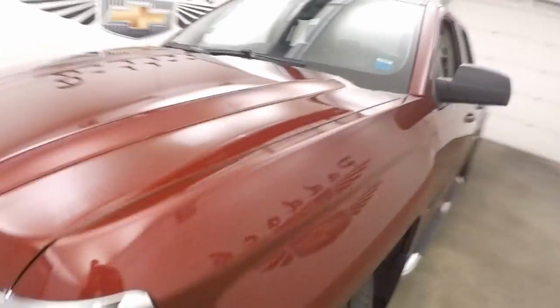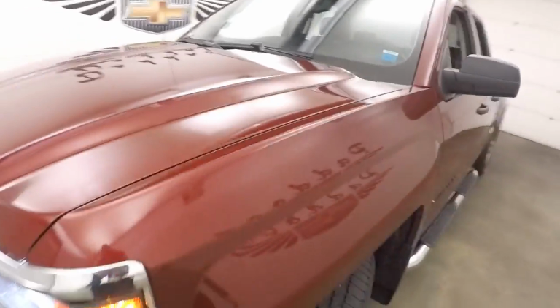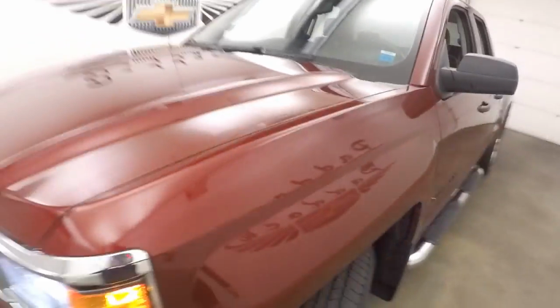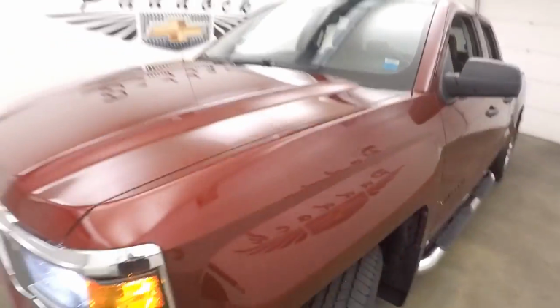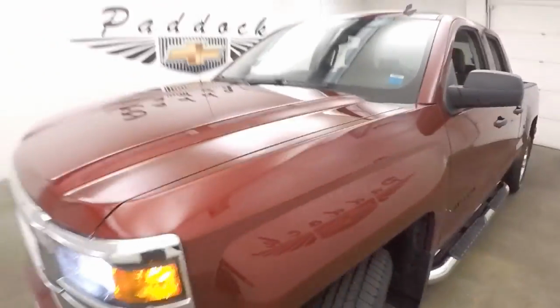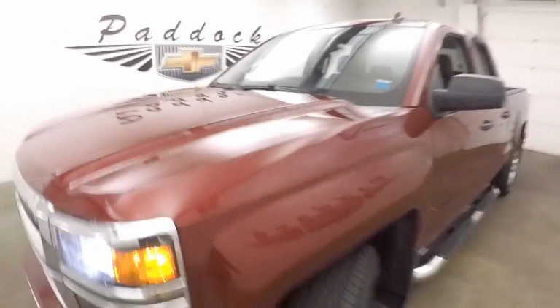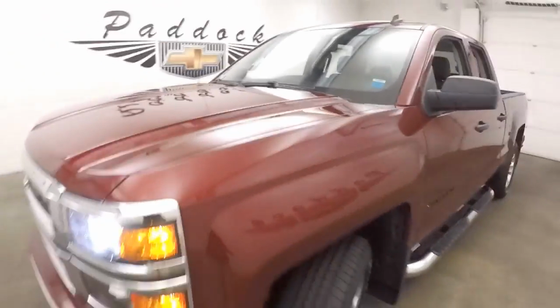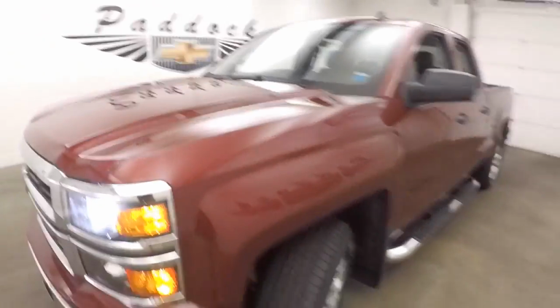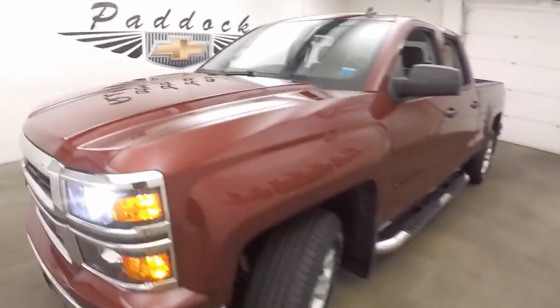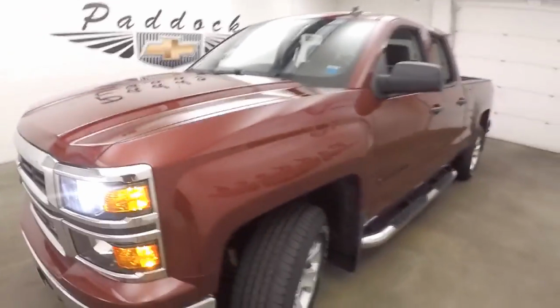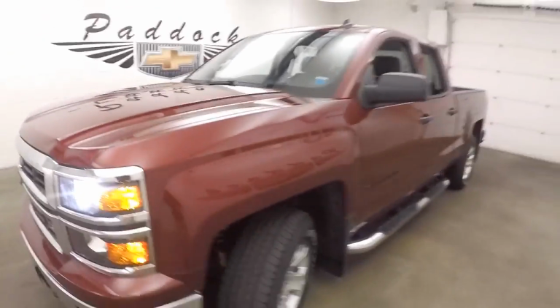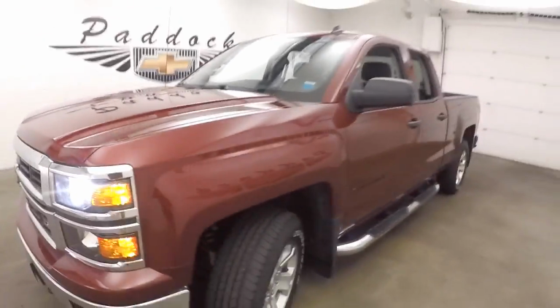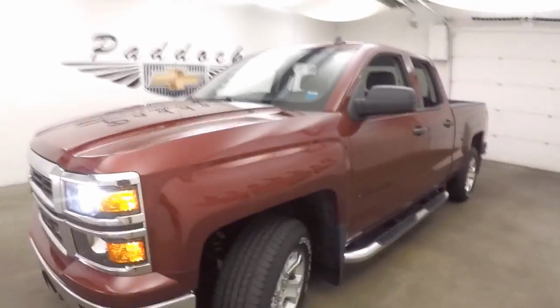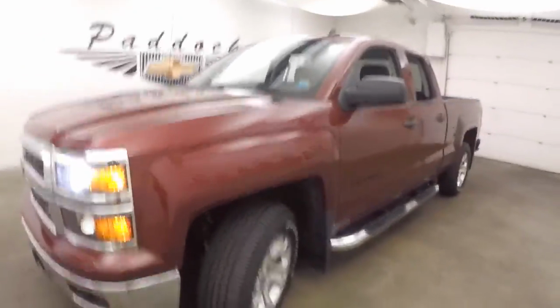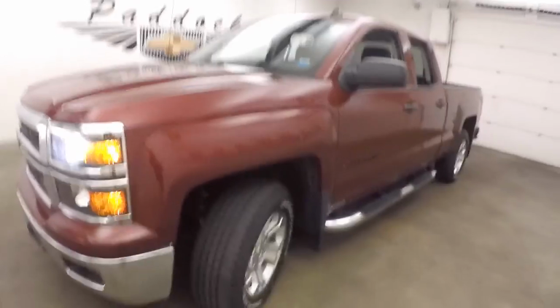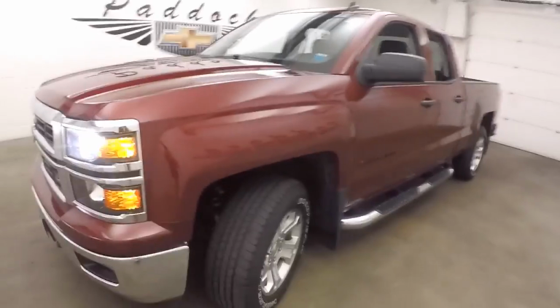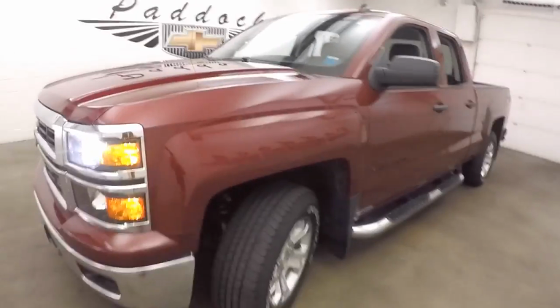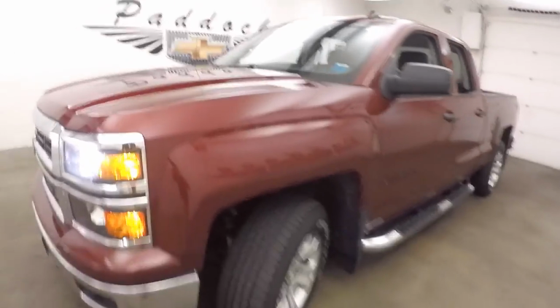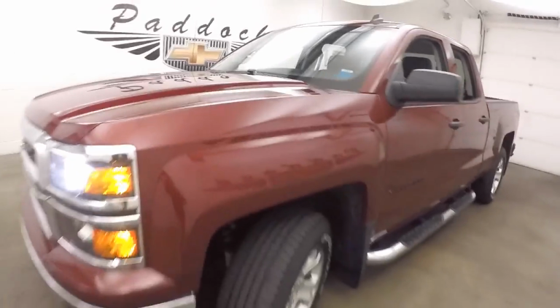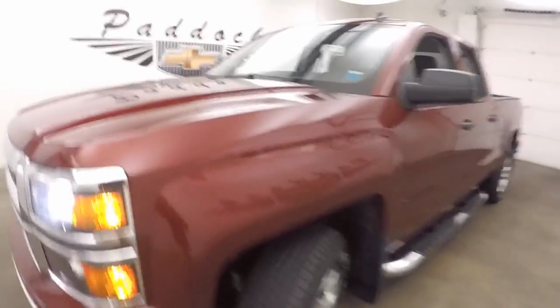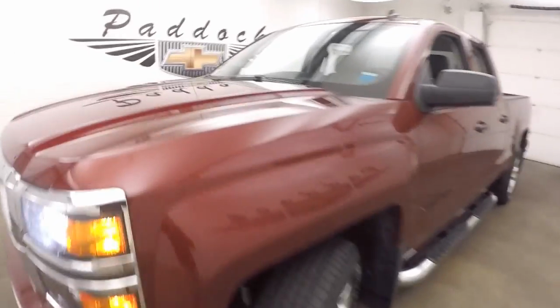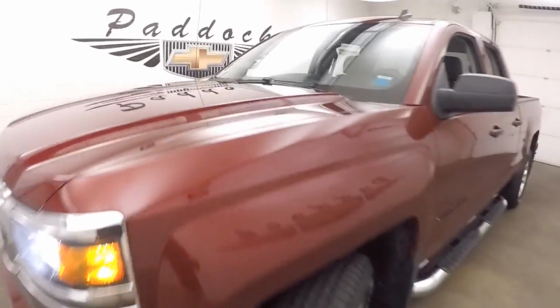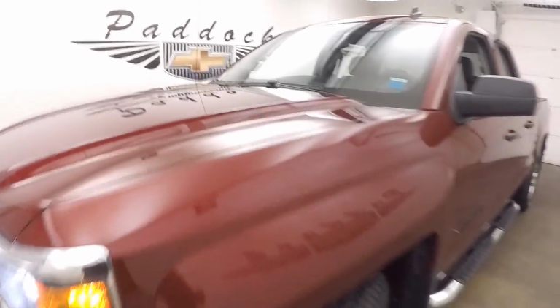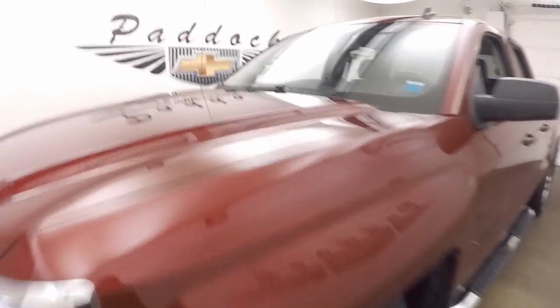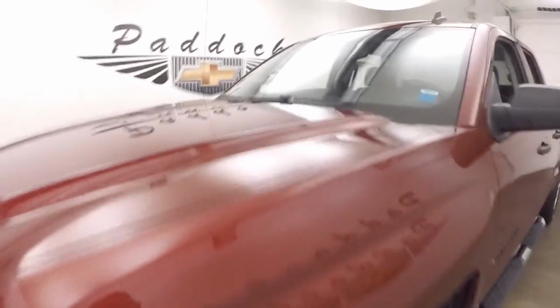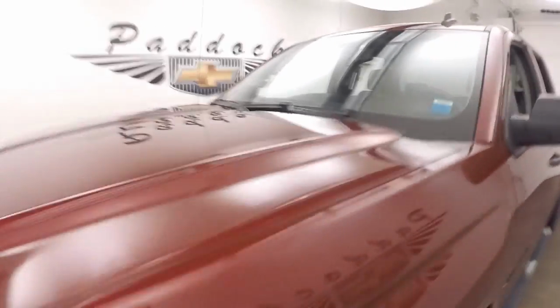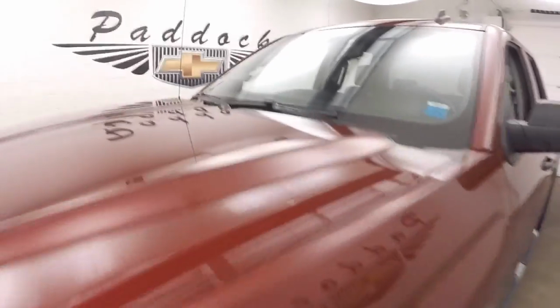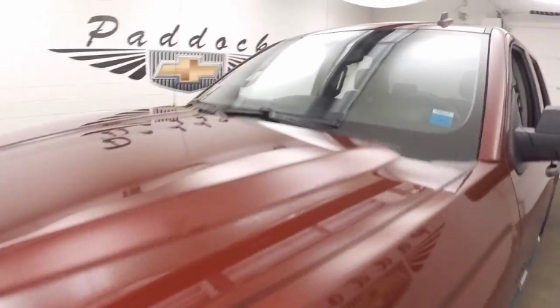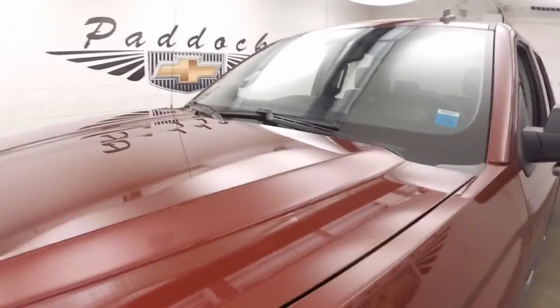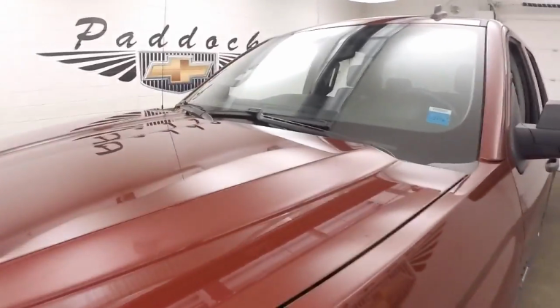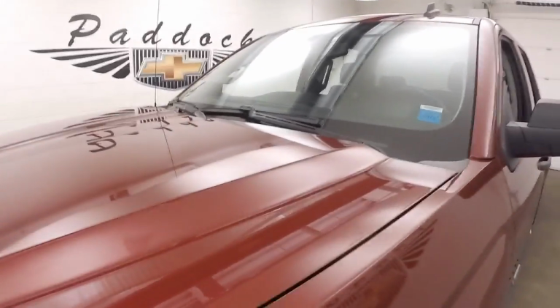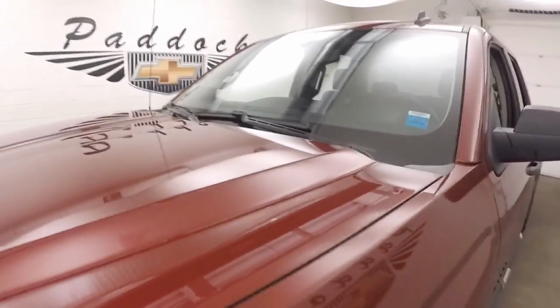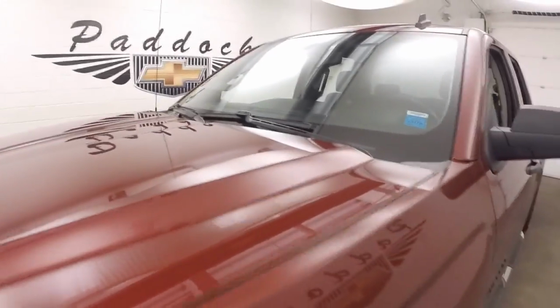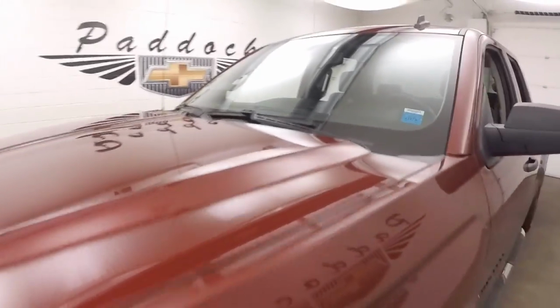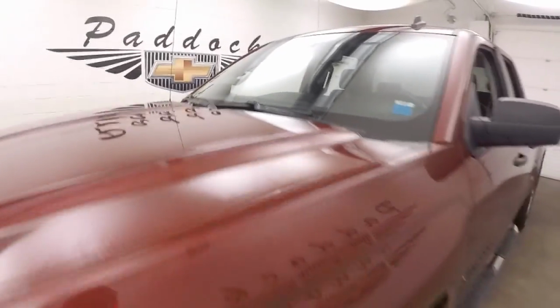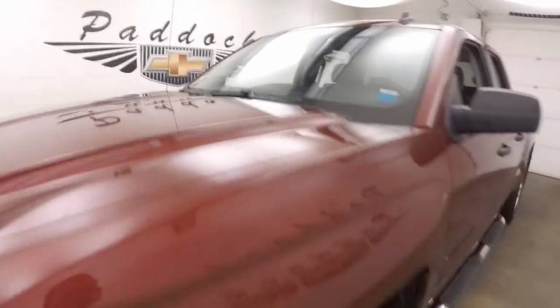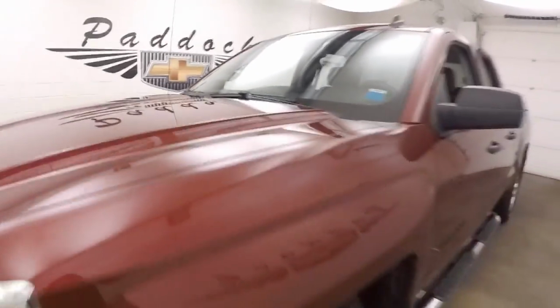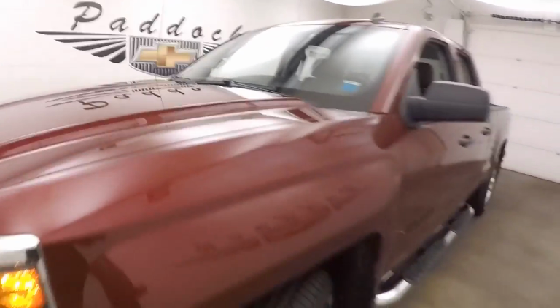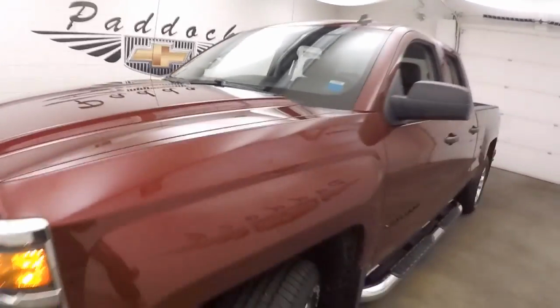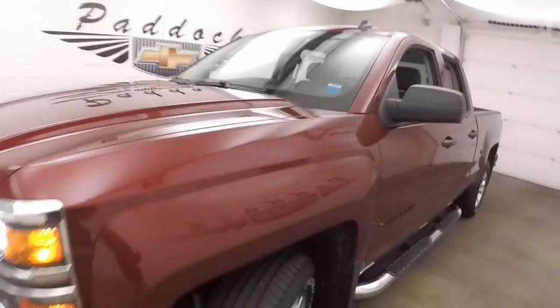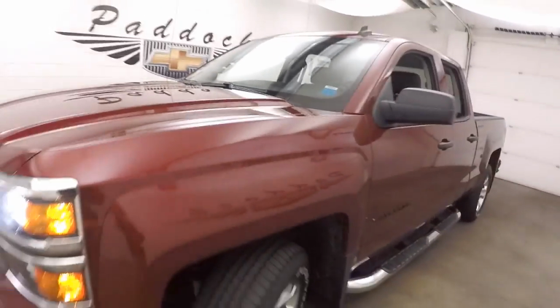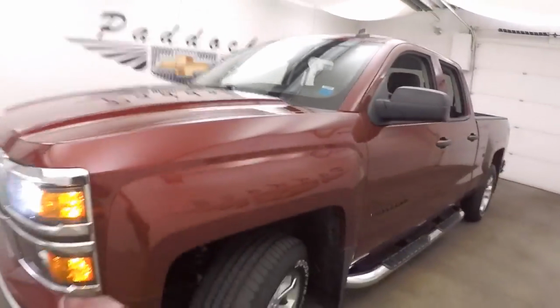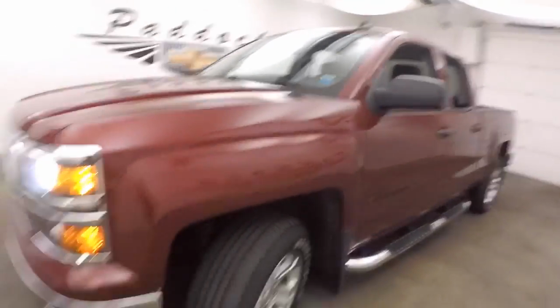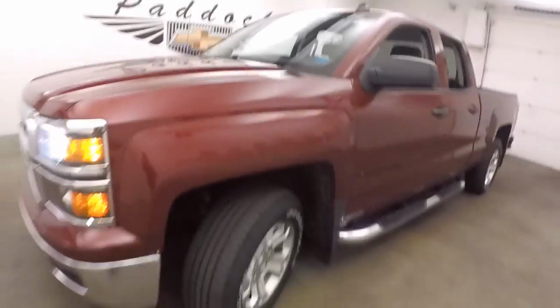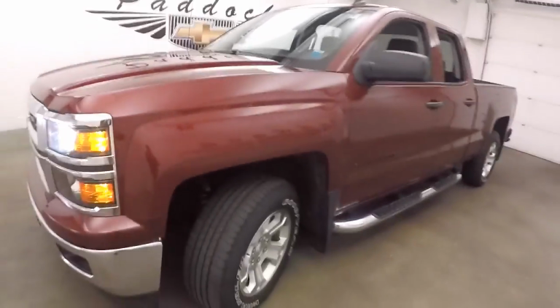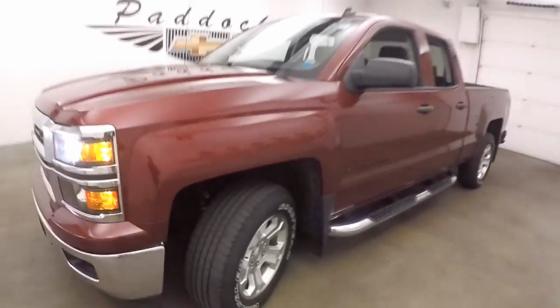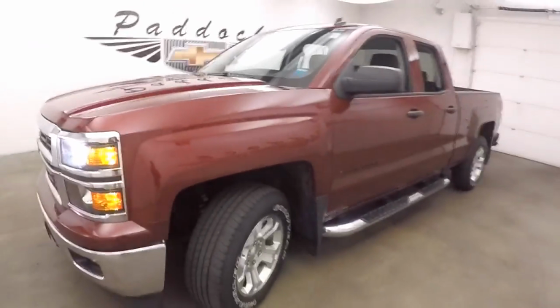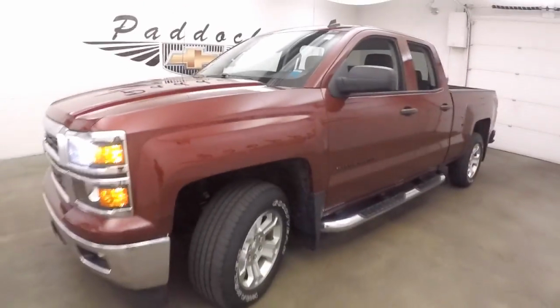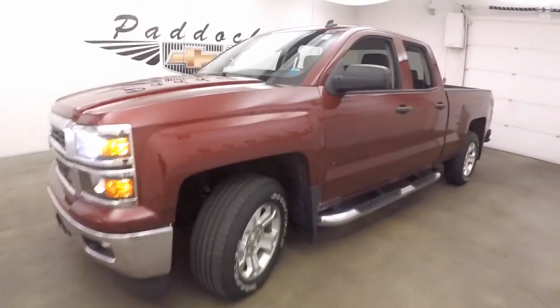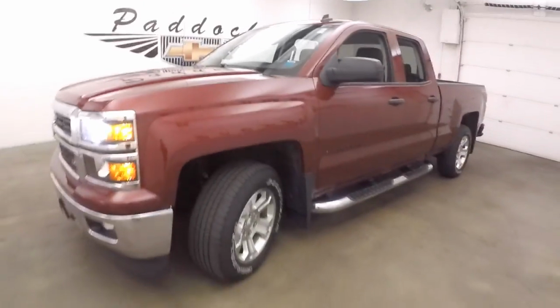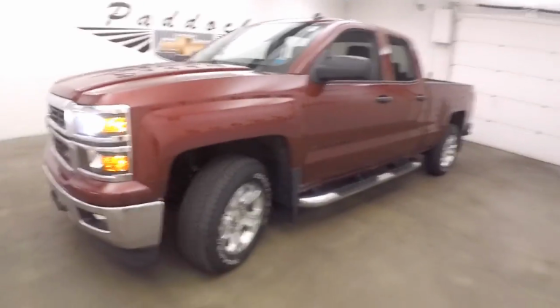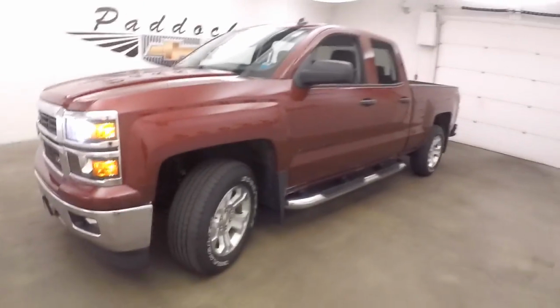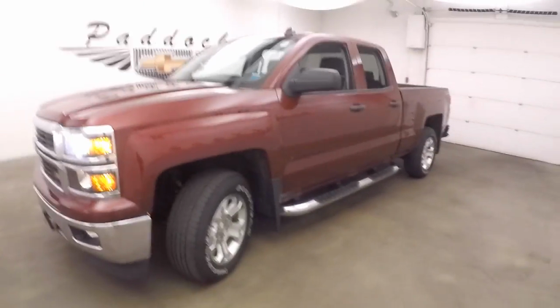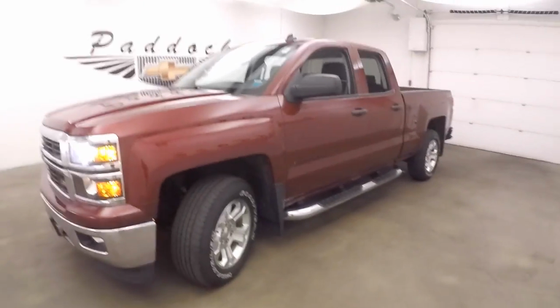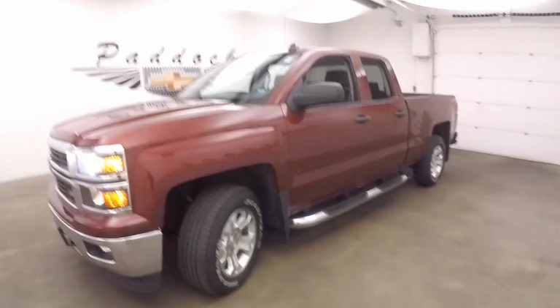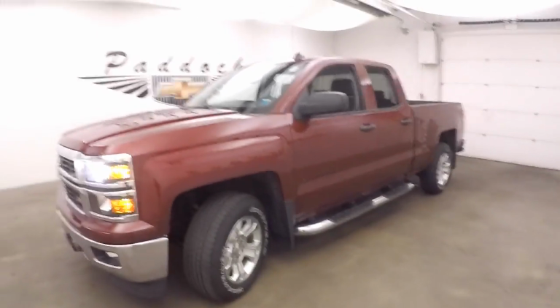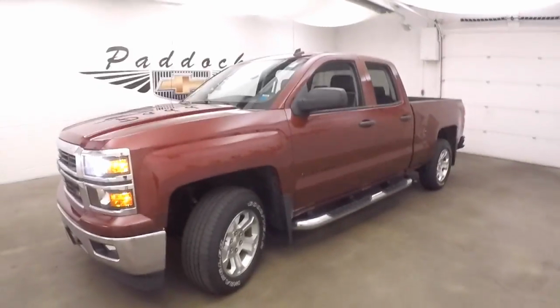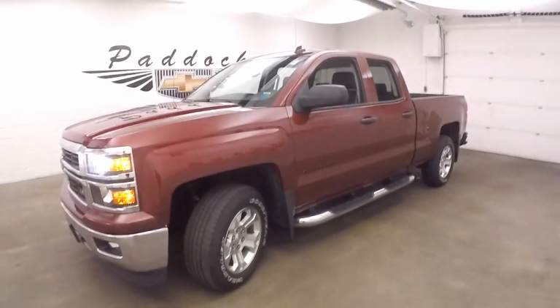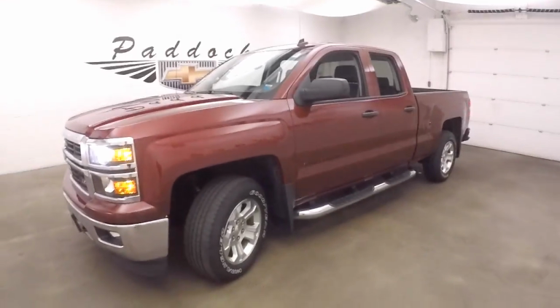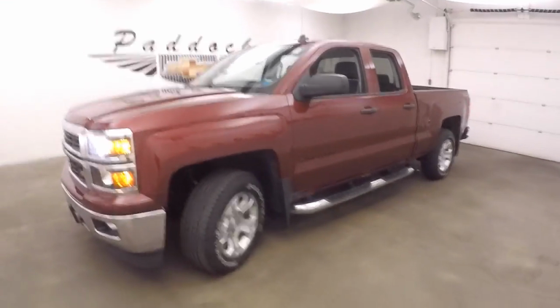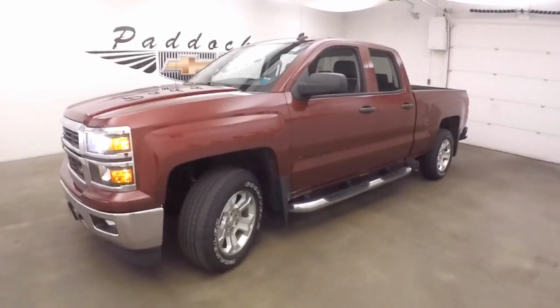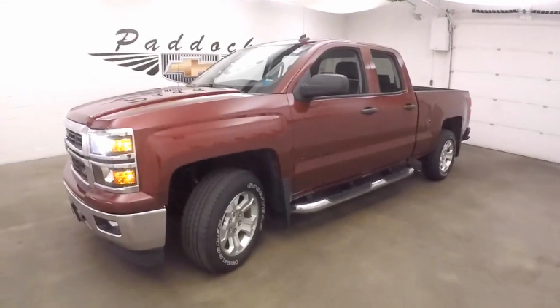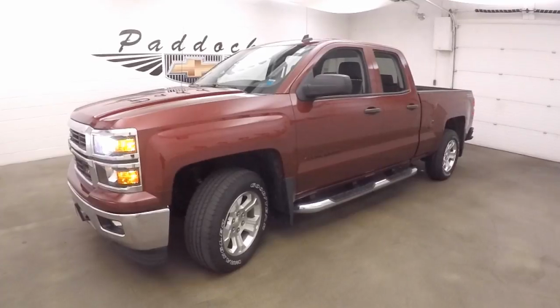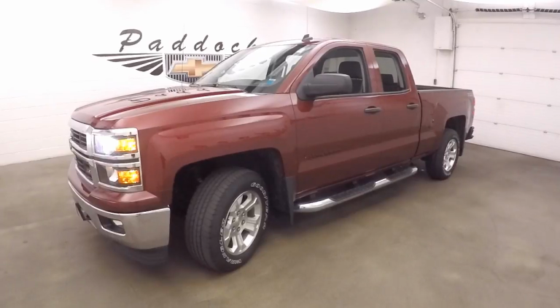It's a 2014 Chevy Silverado Z71 off-road.